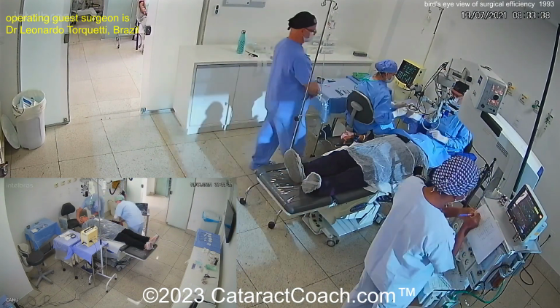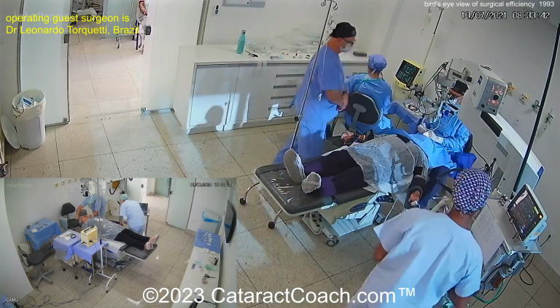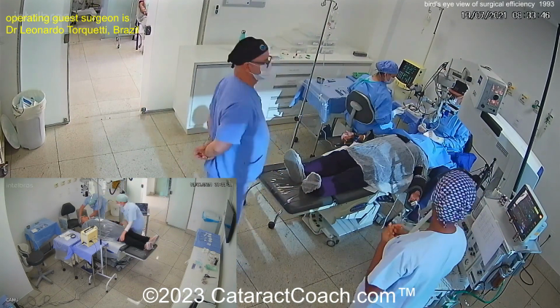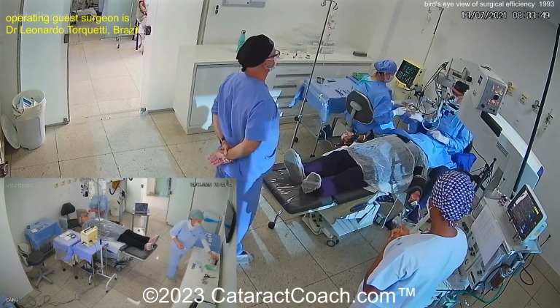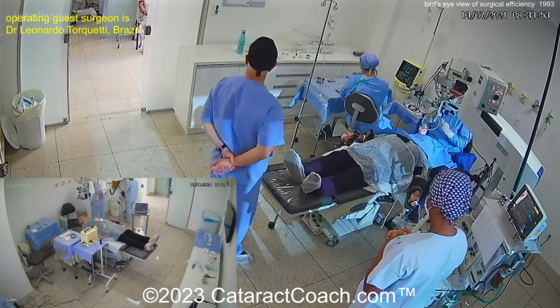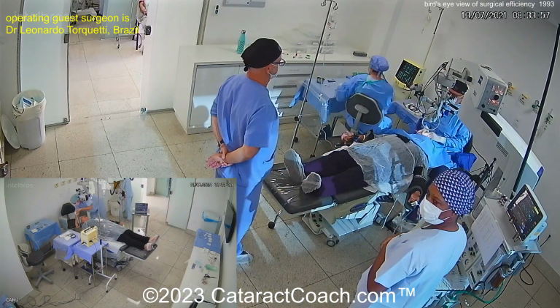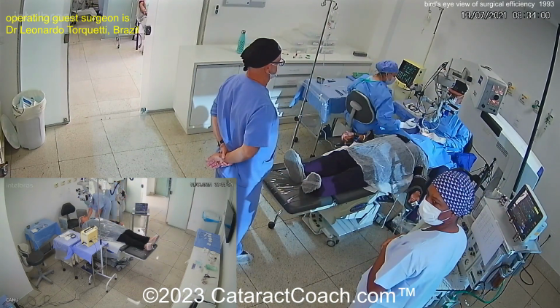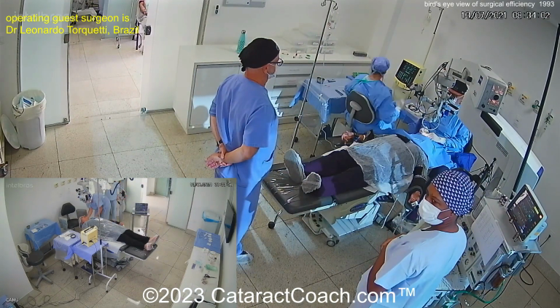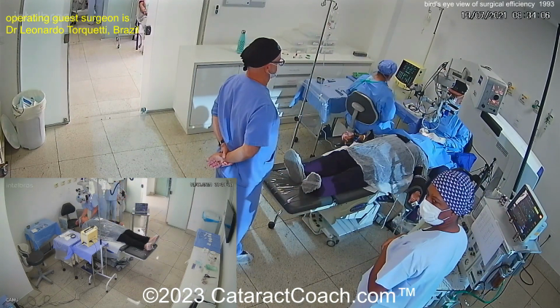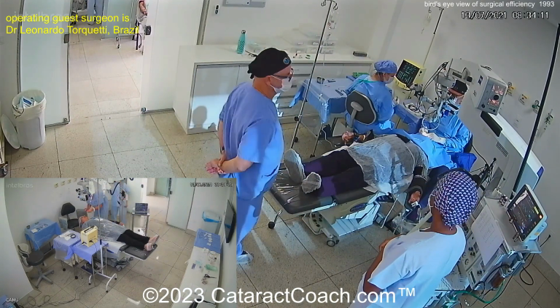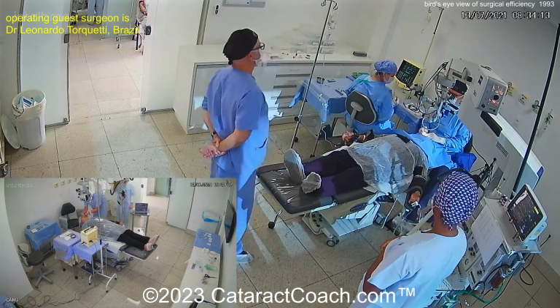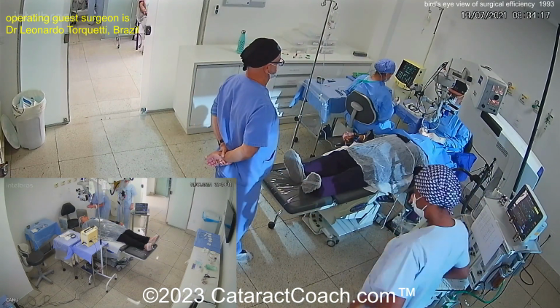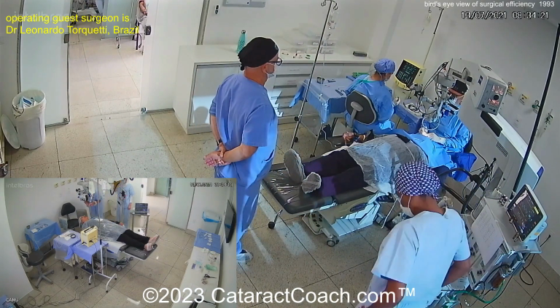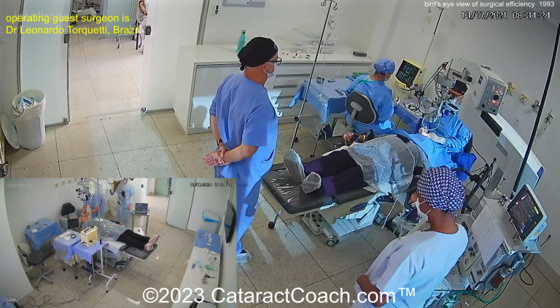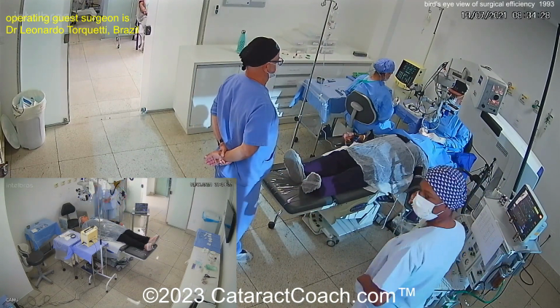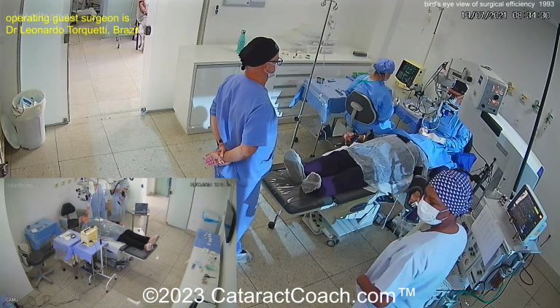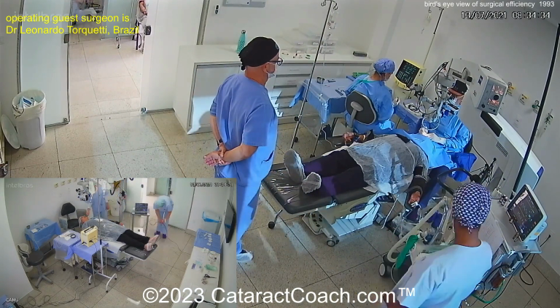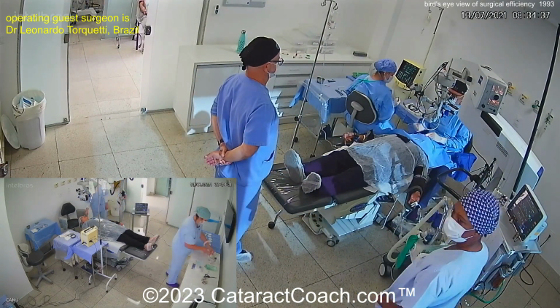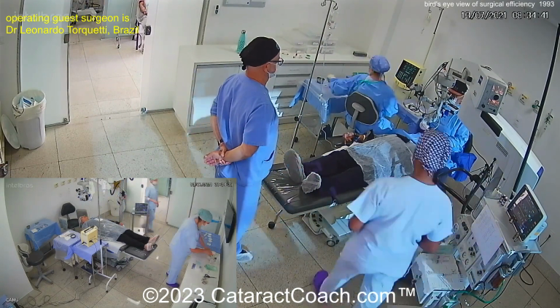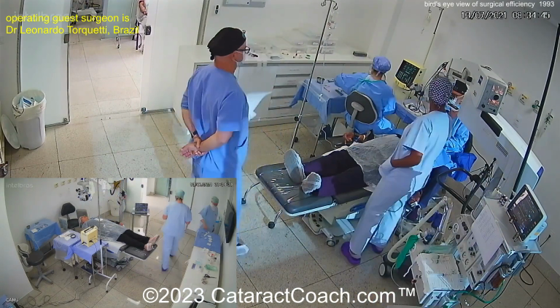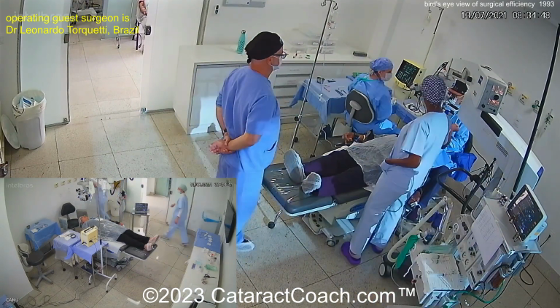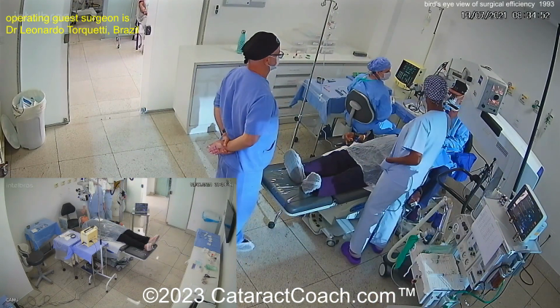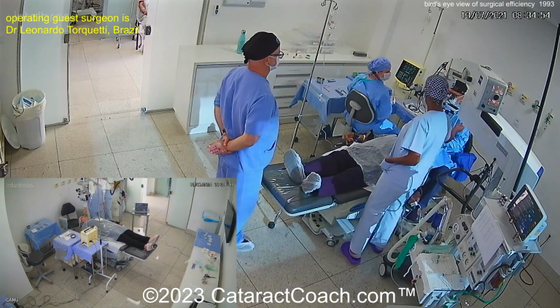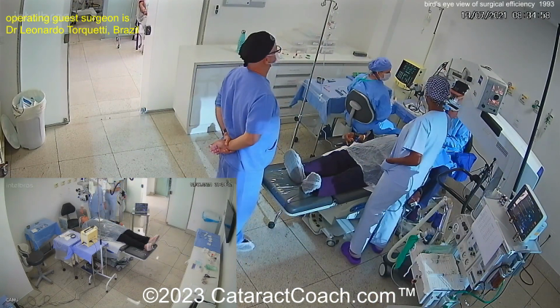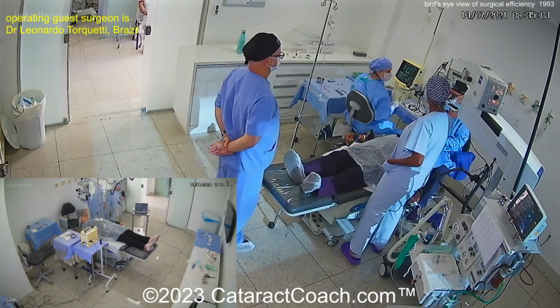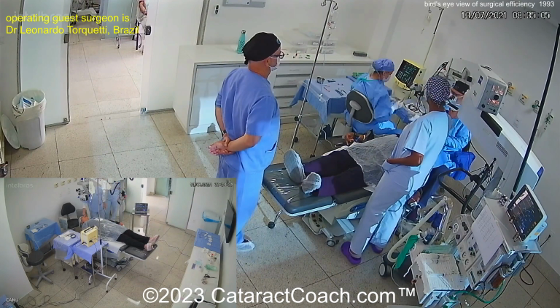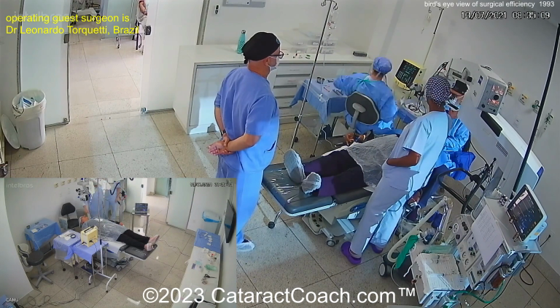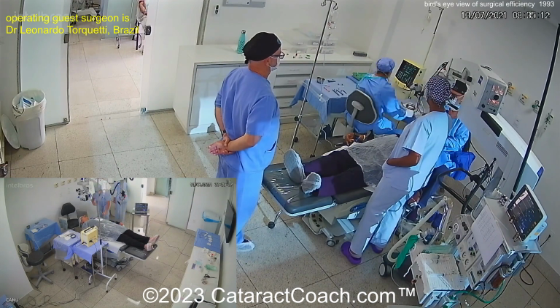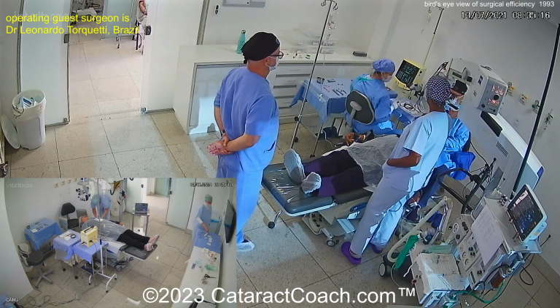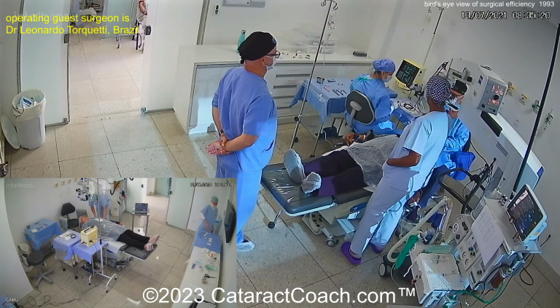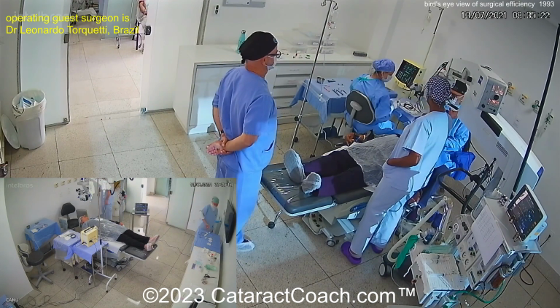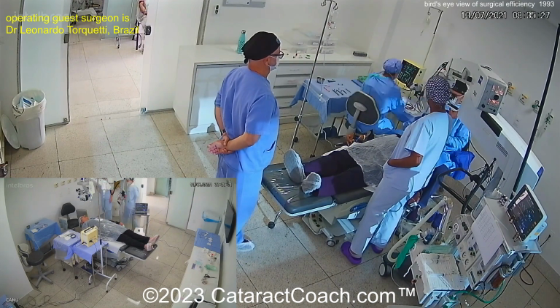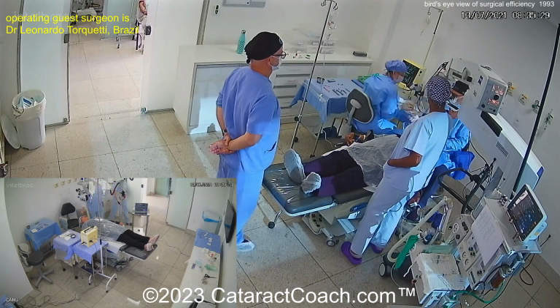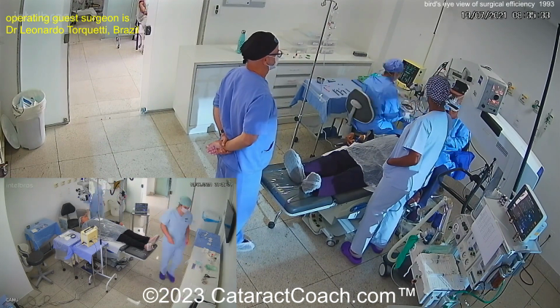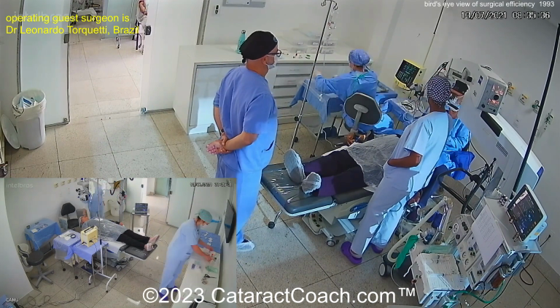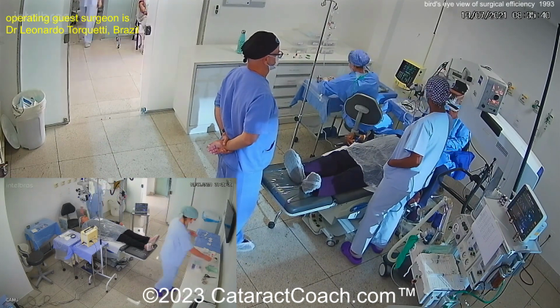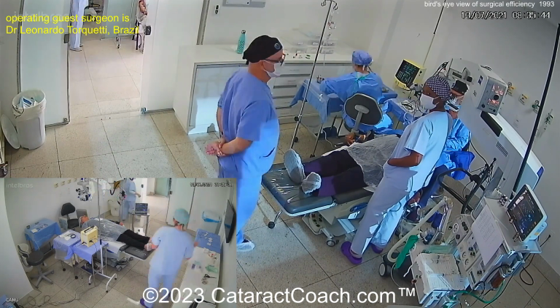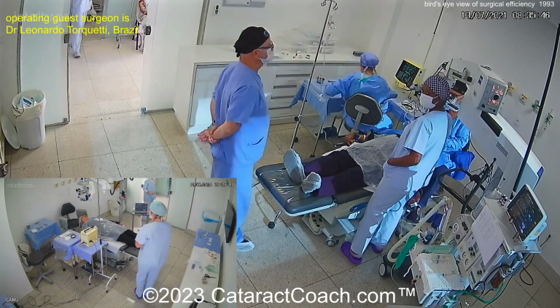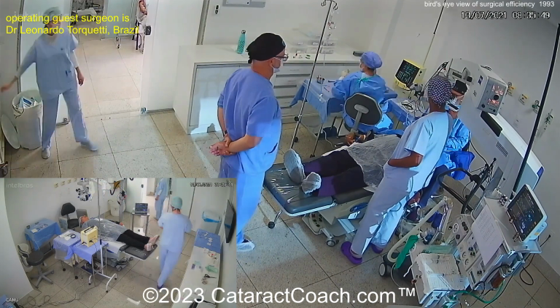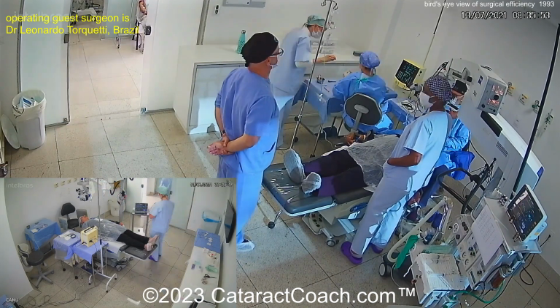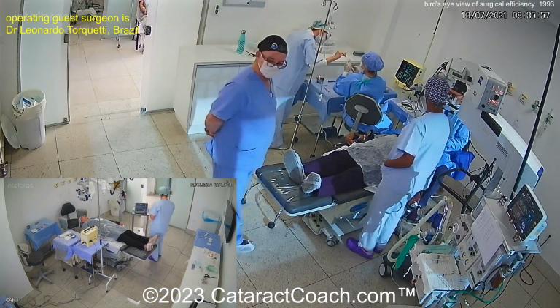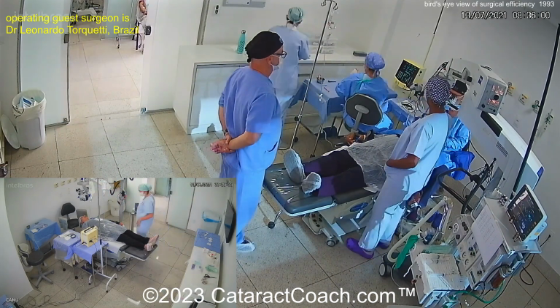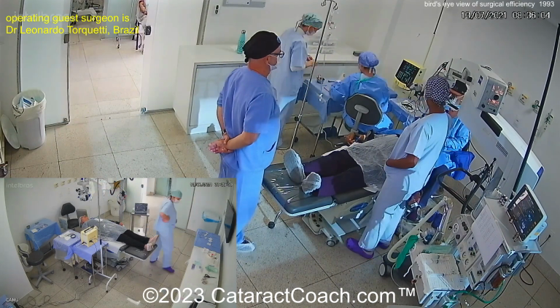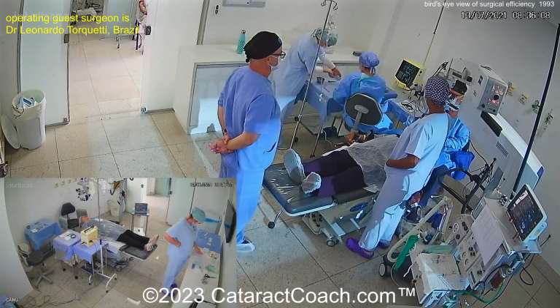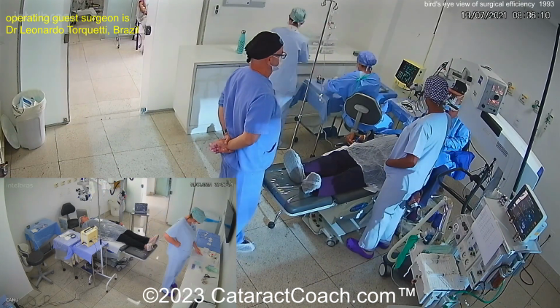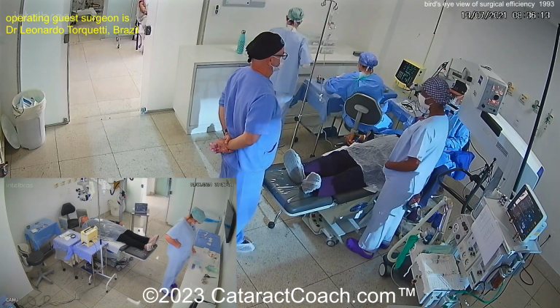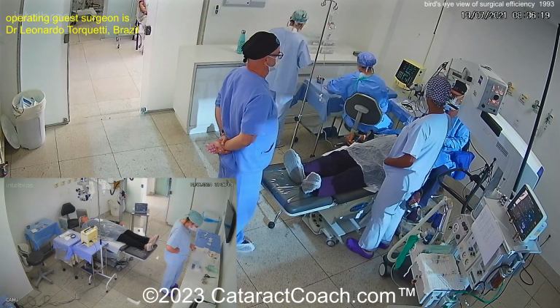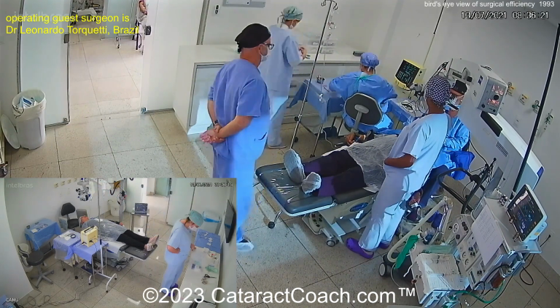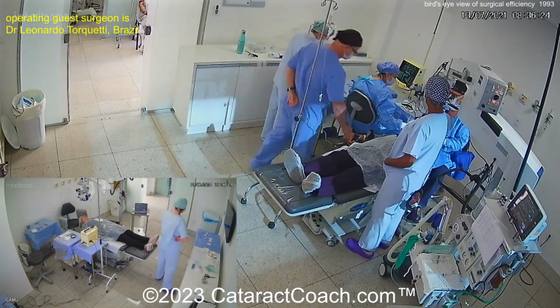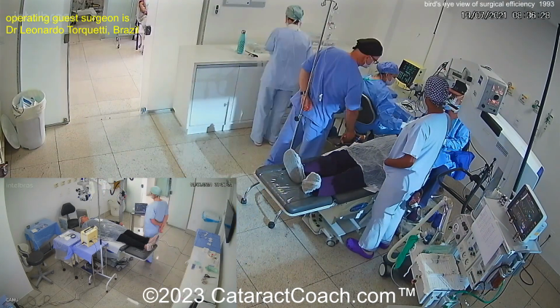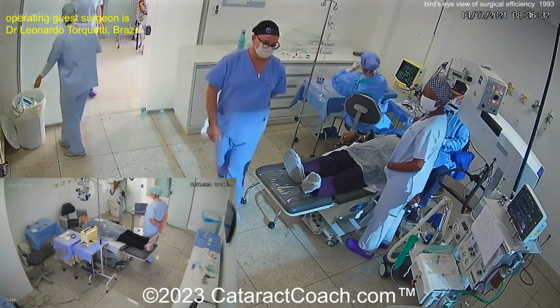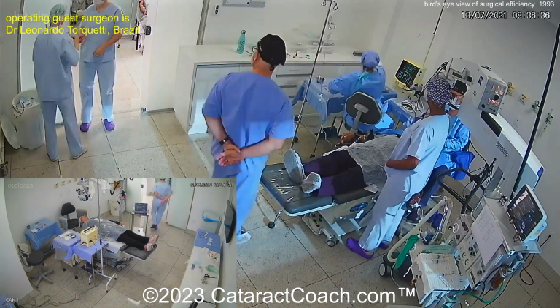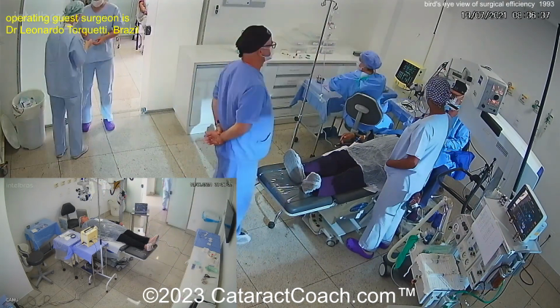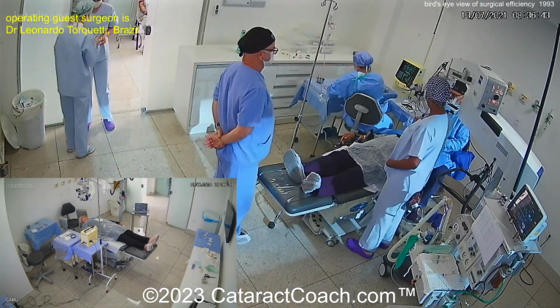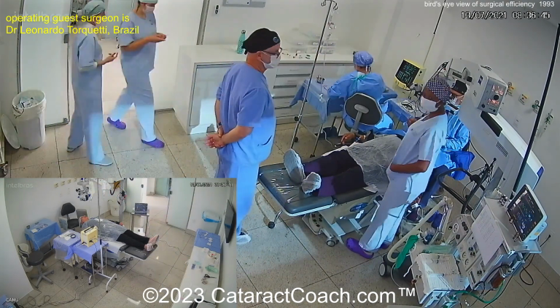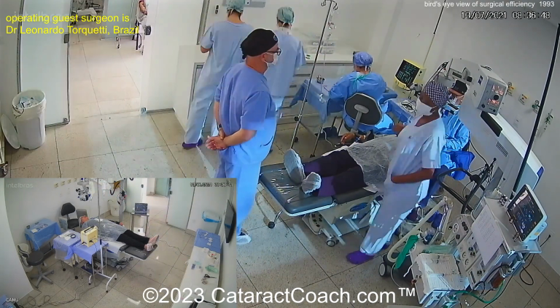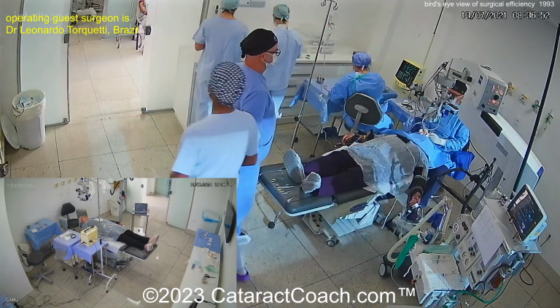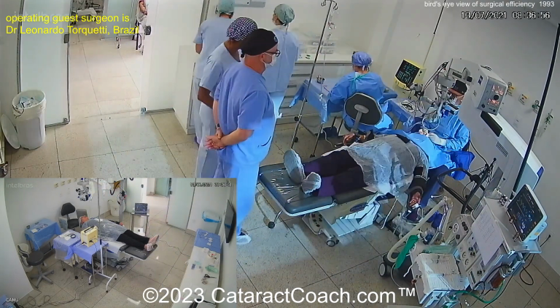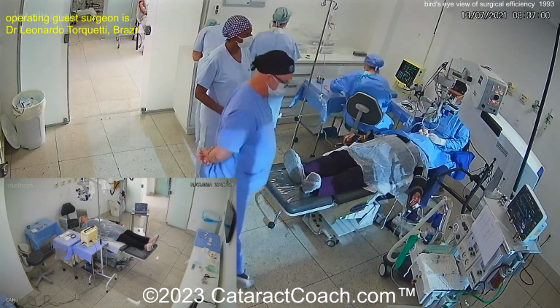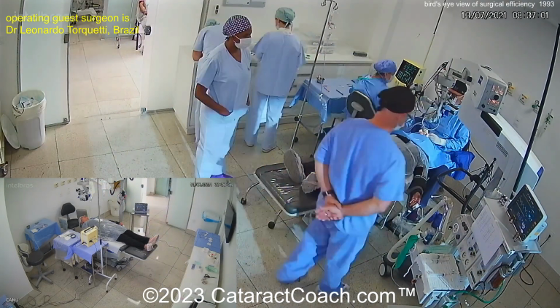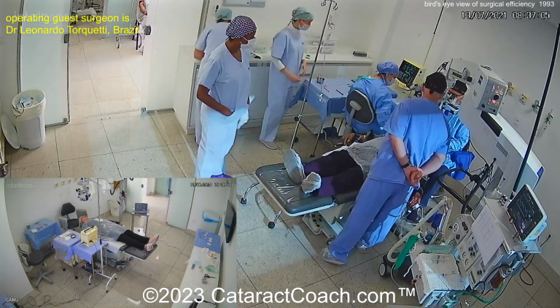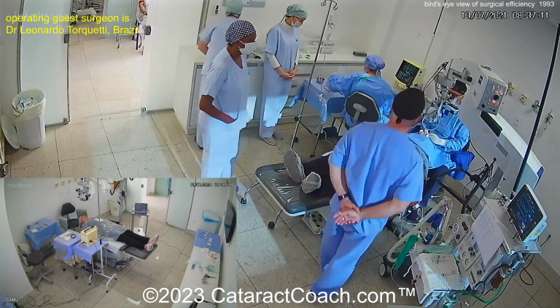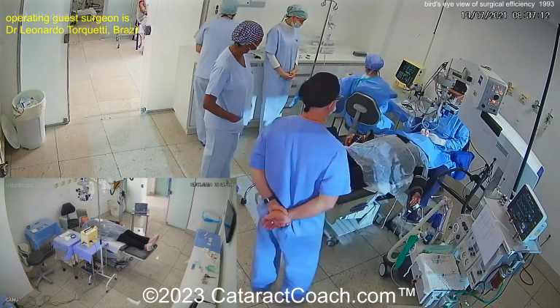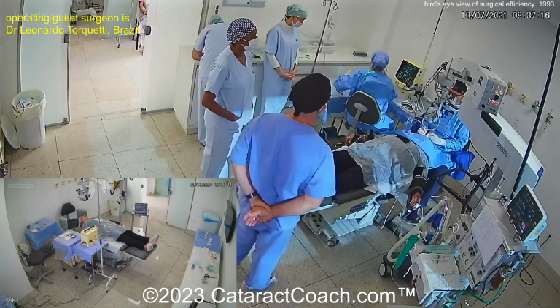What a great scrub tech — handing things. The surgeon never looks away from the microscope. Fantastic teamwork here.